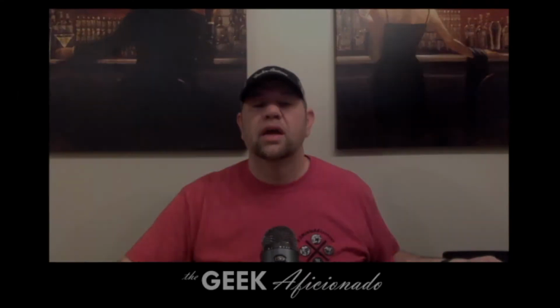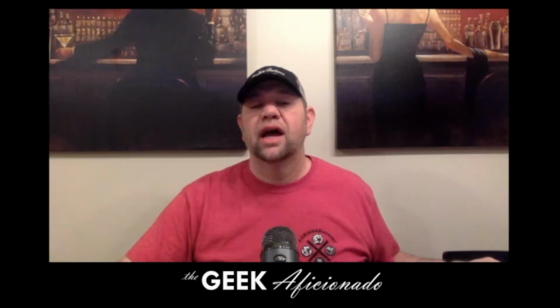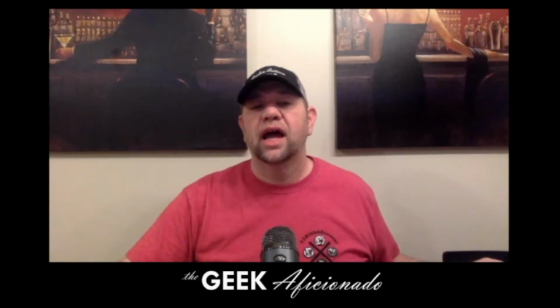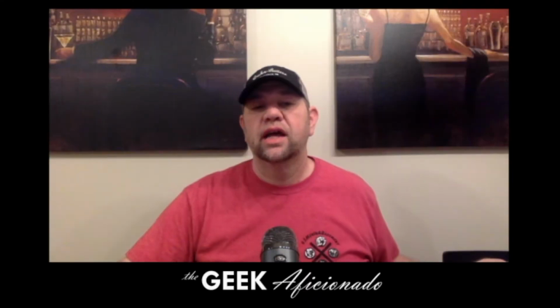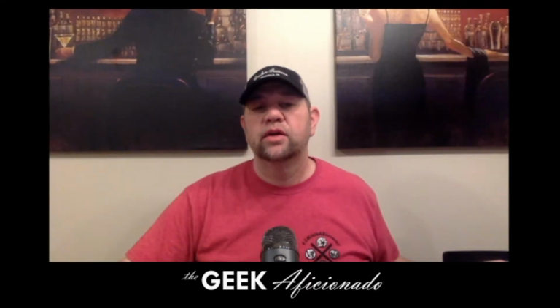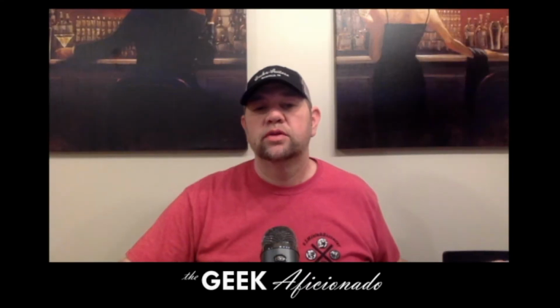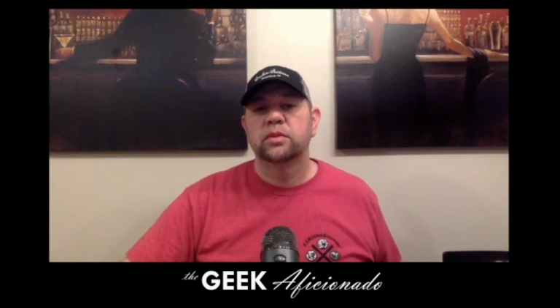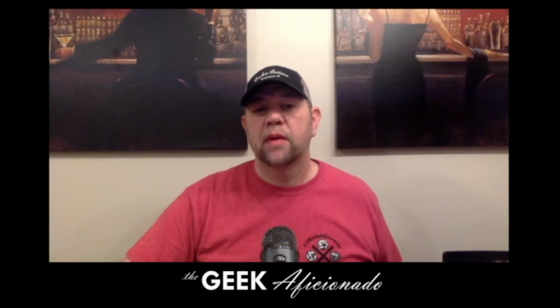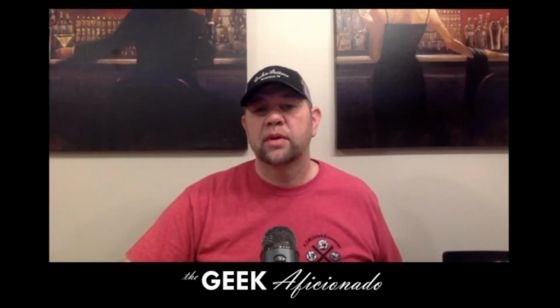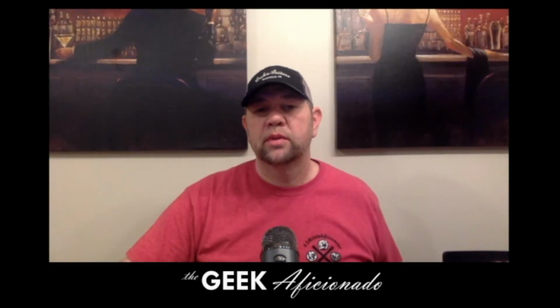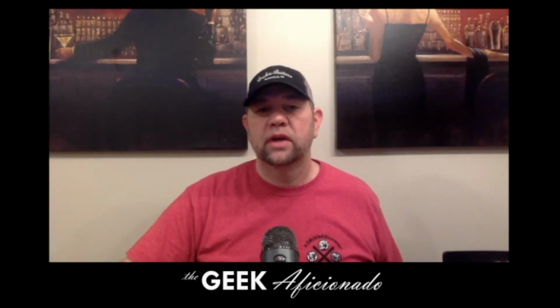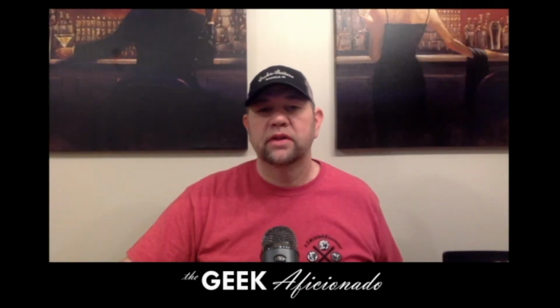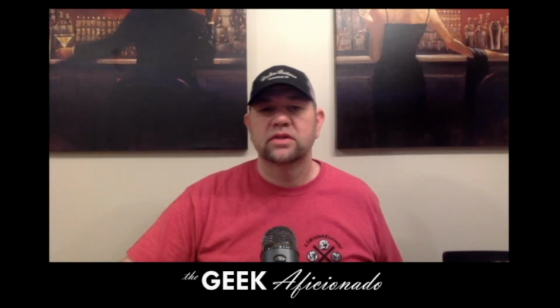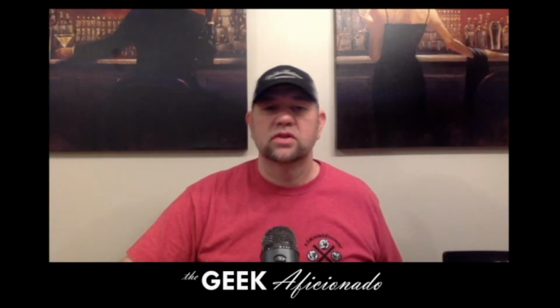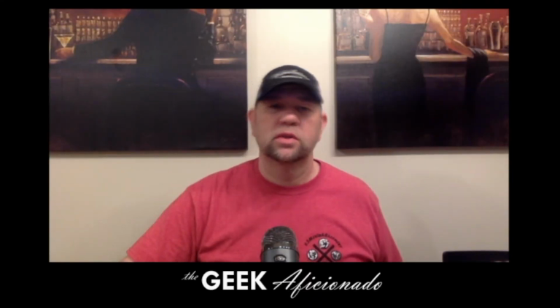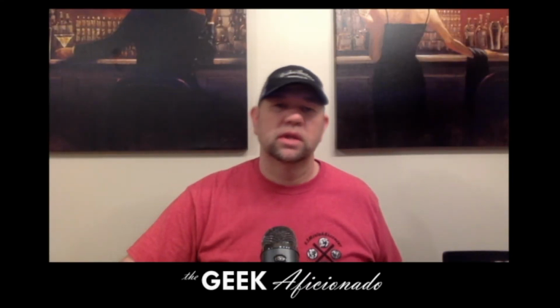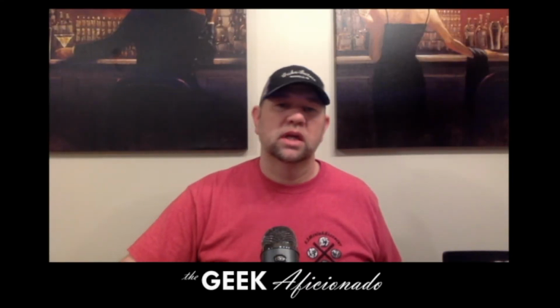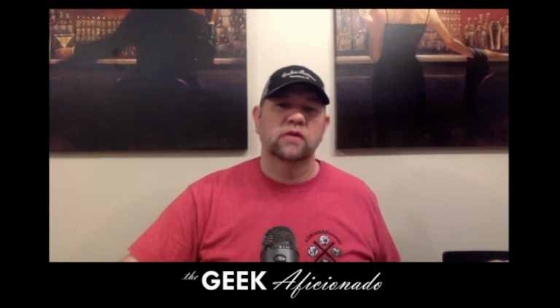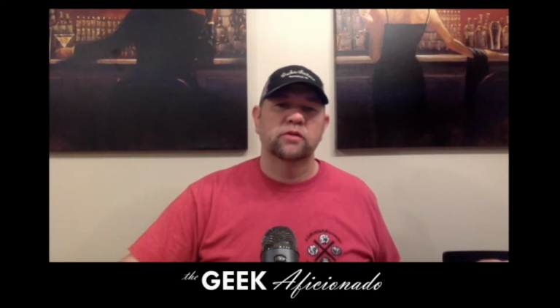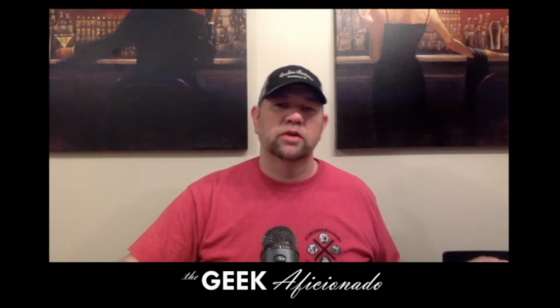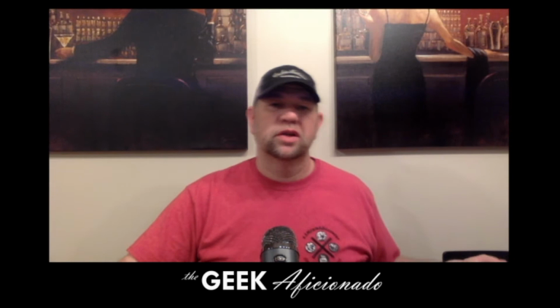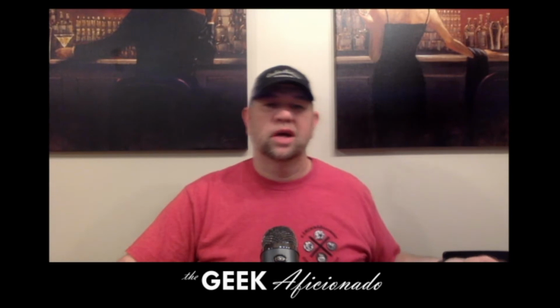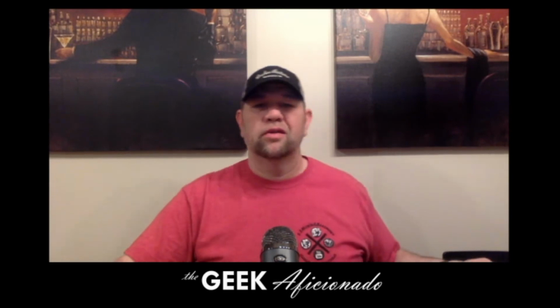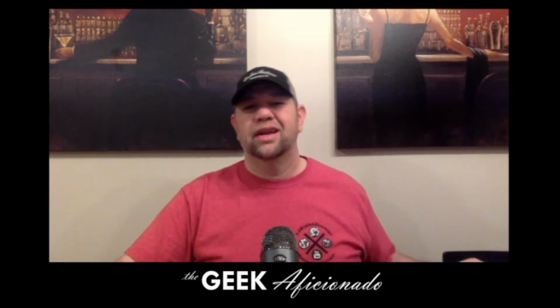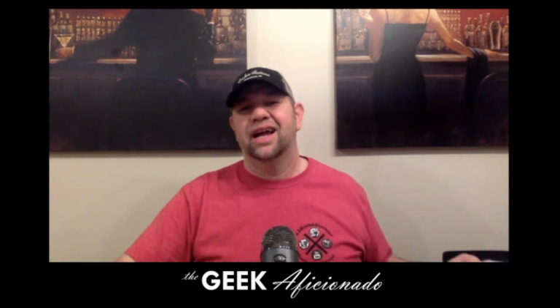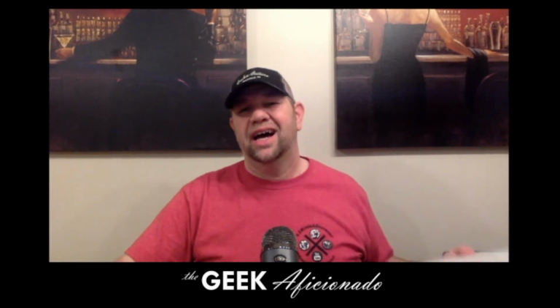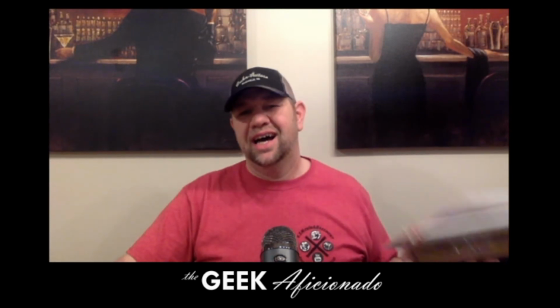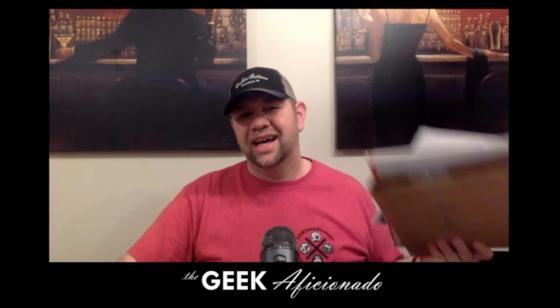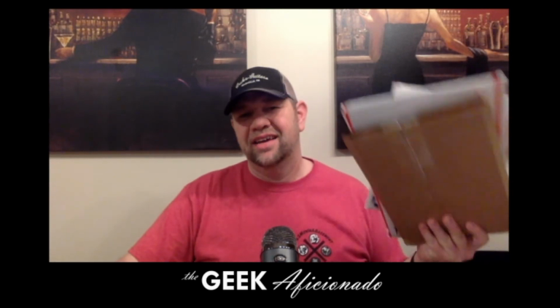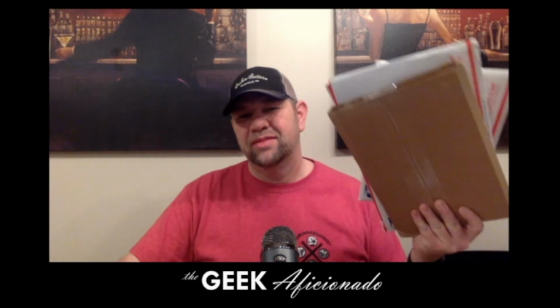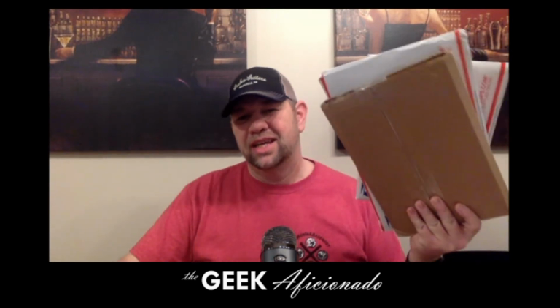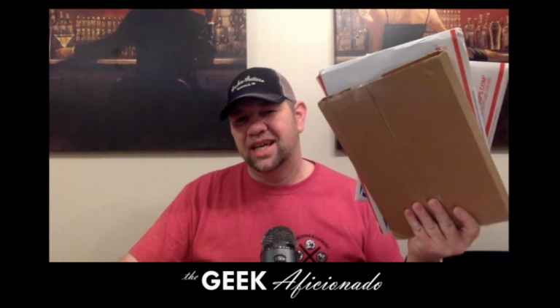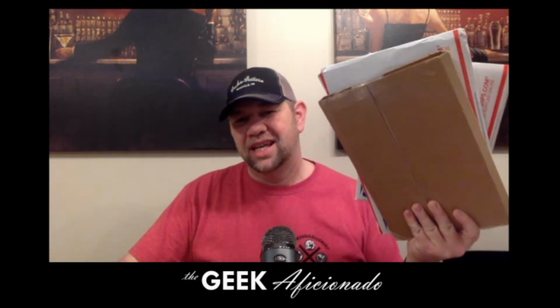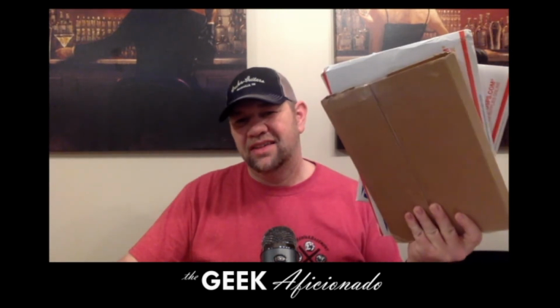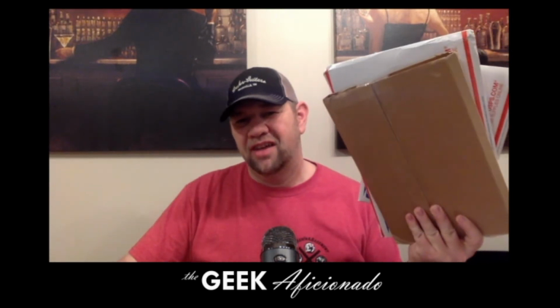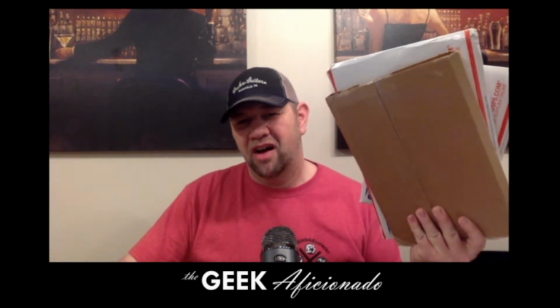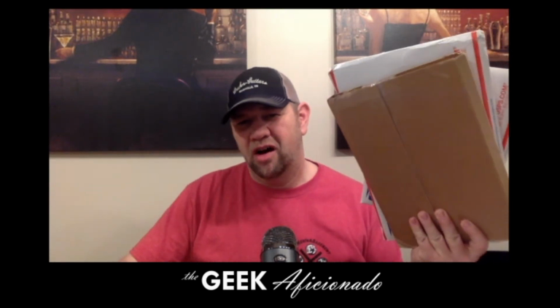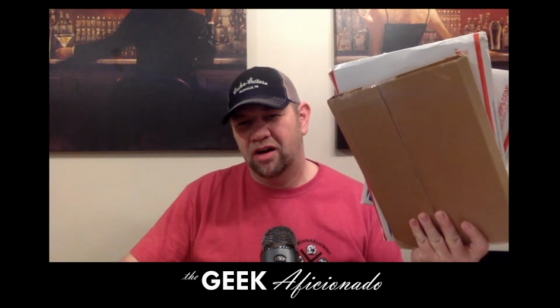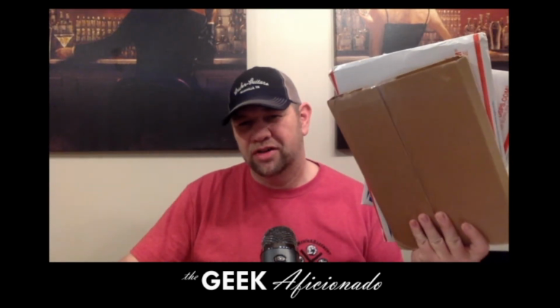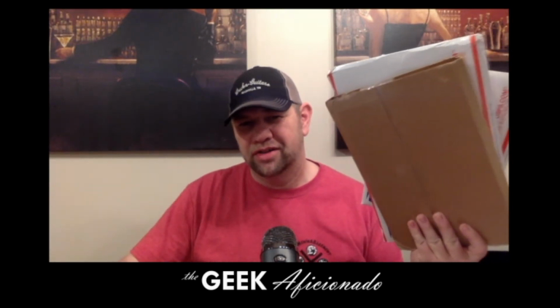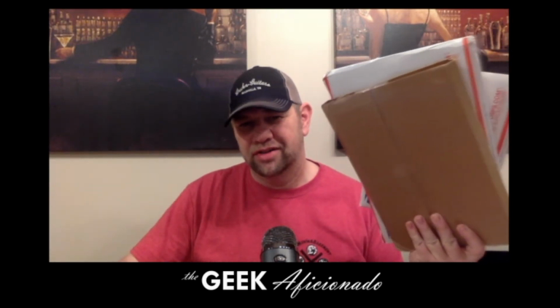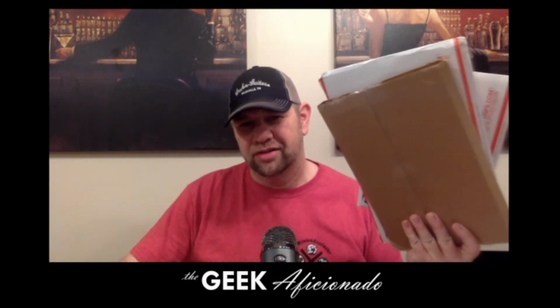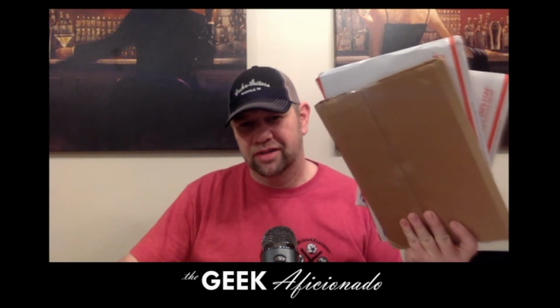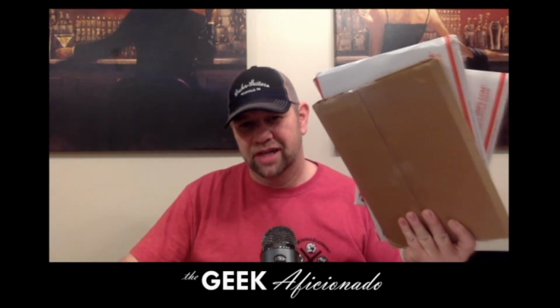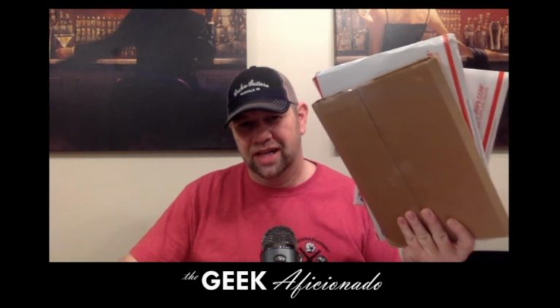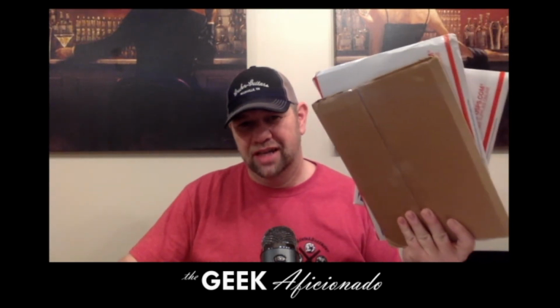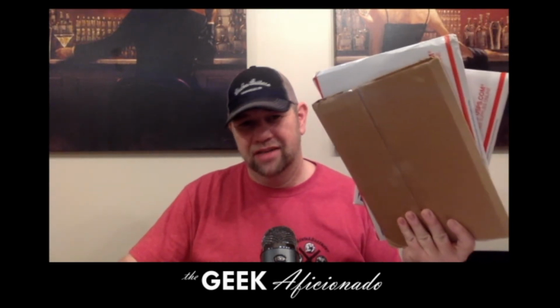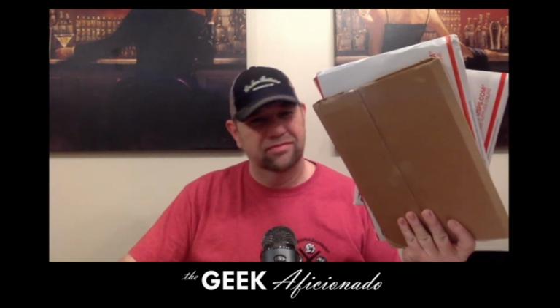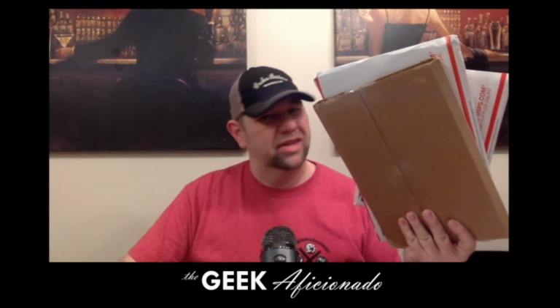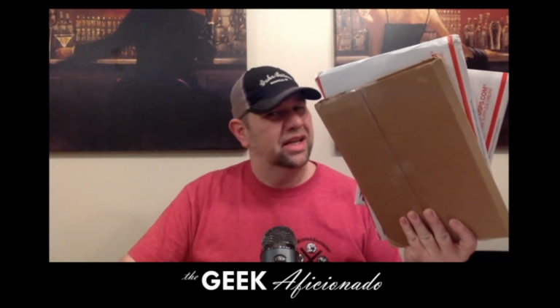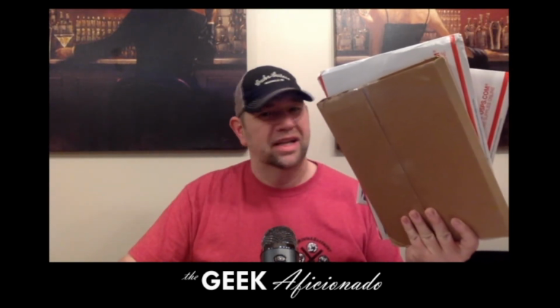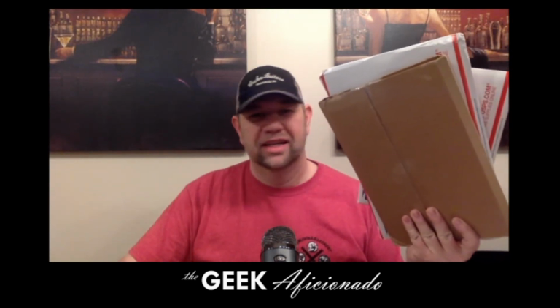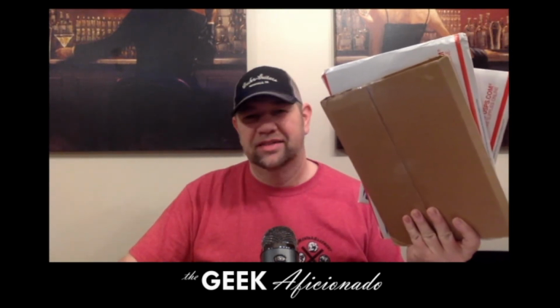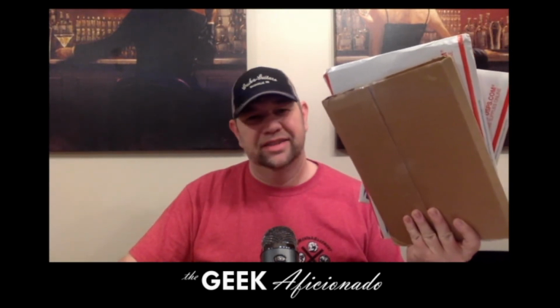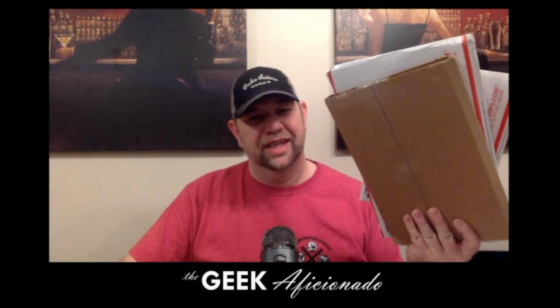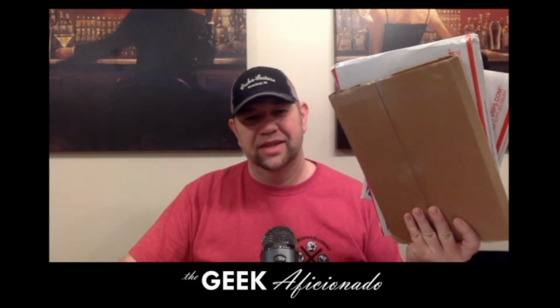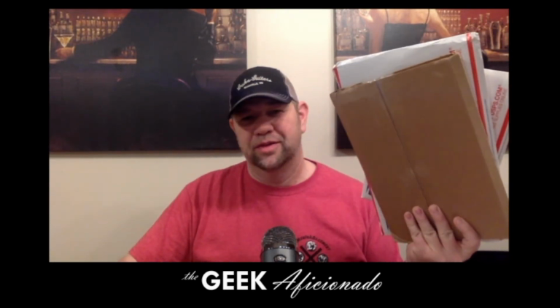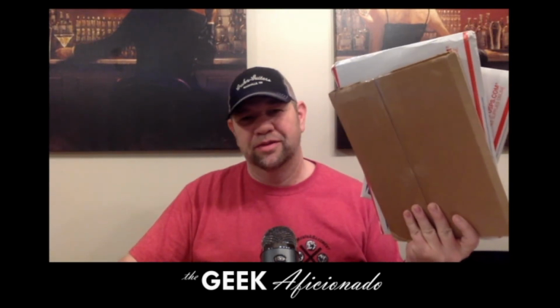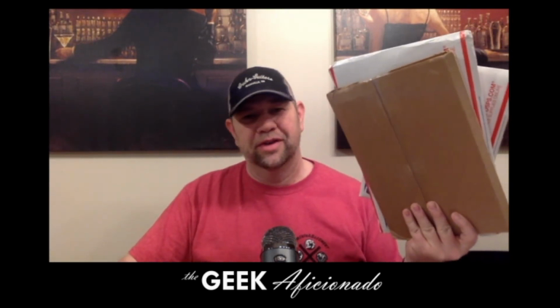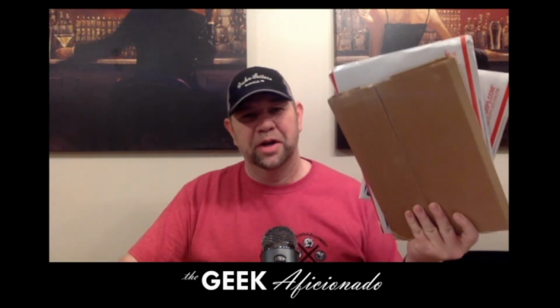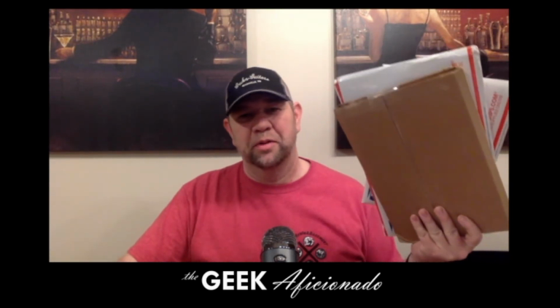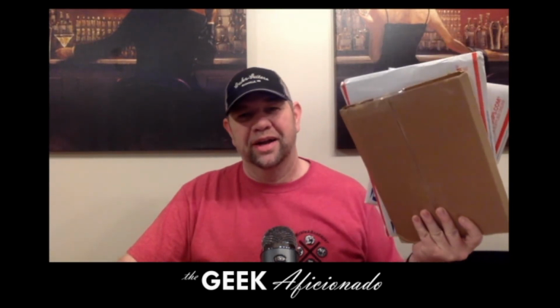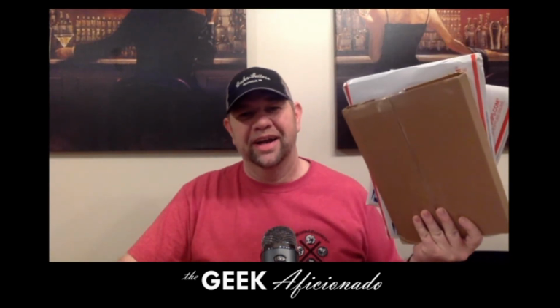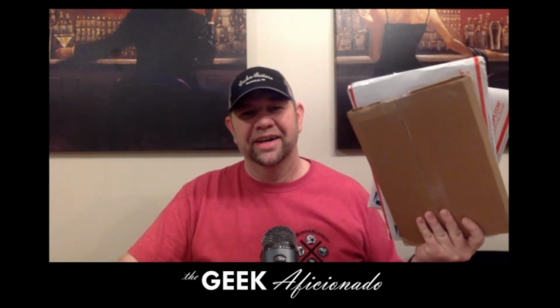Hey YouTube Comic Community, this is Jimmy the Geek Aficionado and I have been hitting the auction circuit again. Stay tuned to find out what I got.